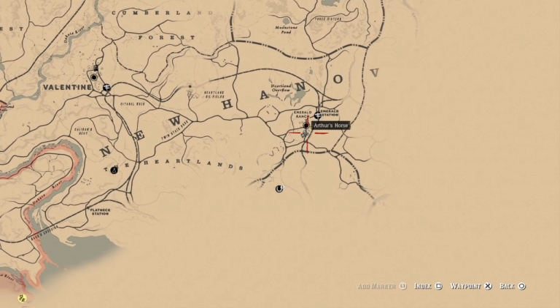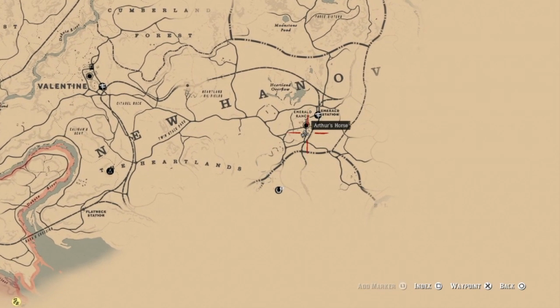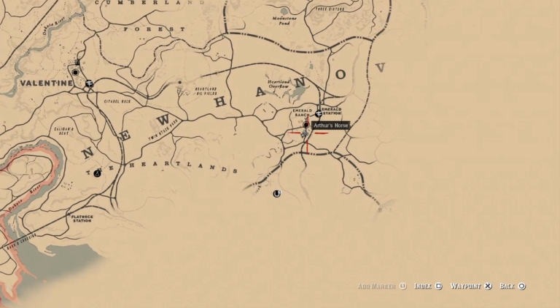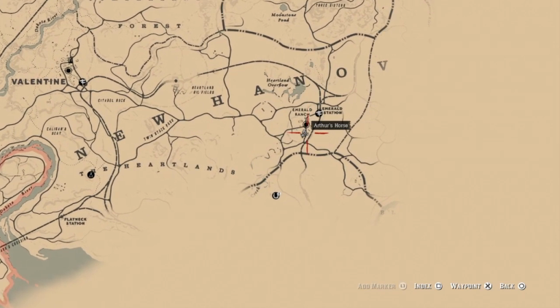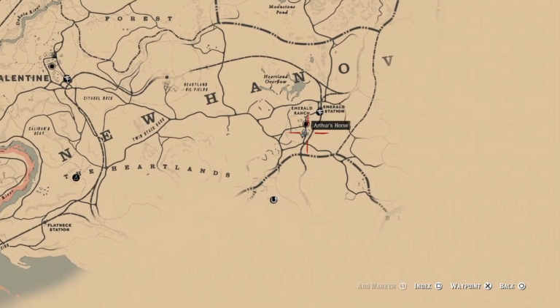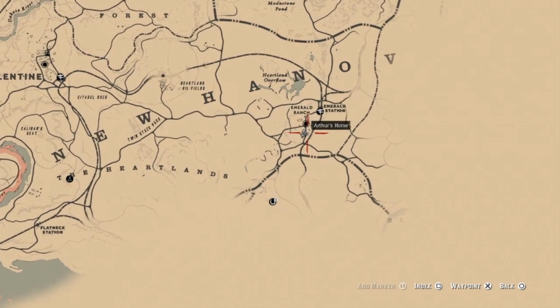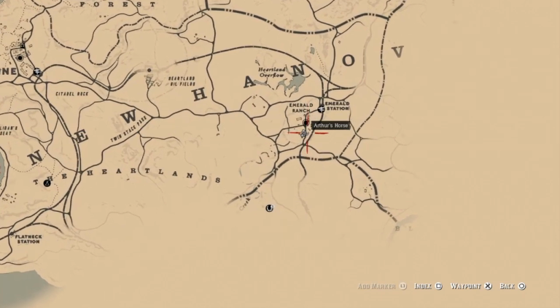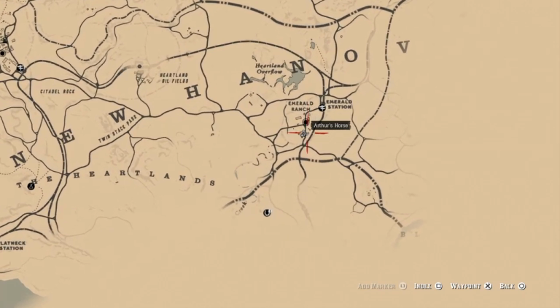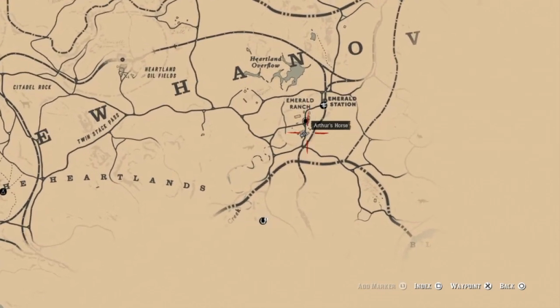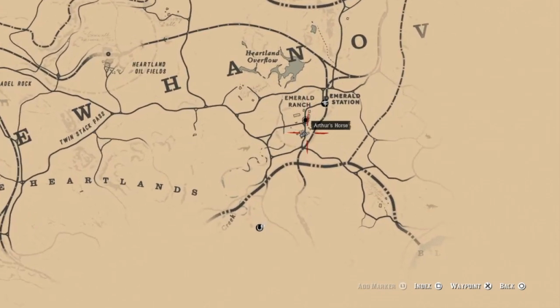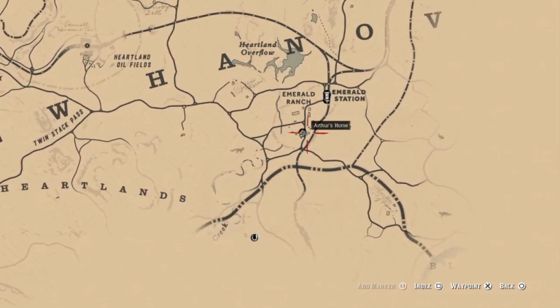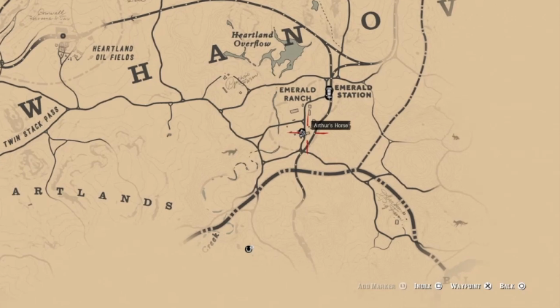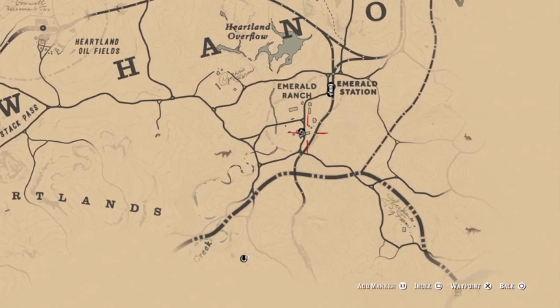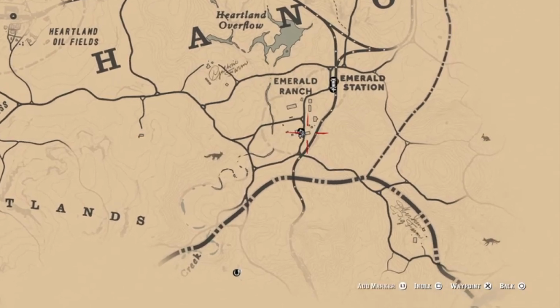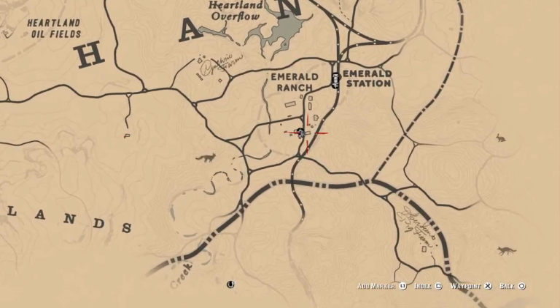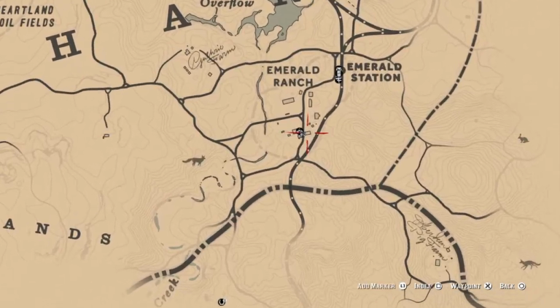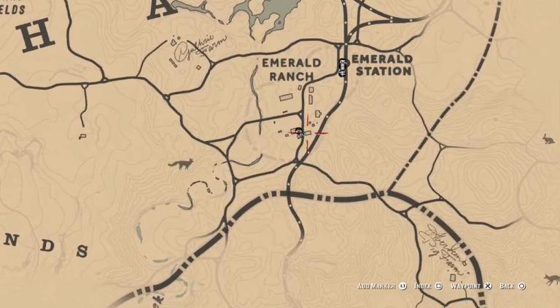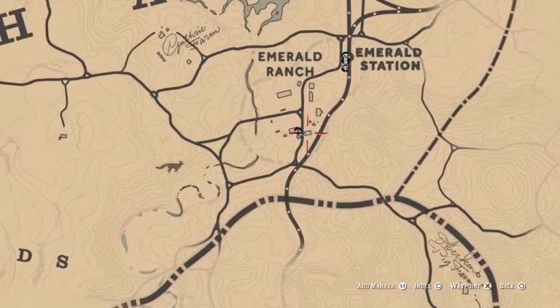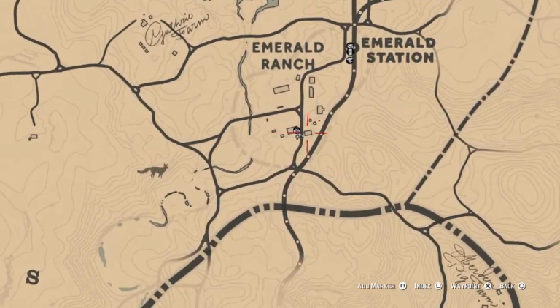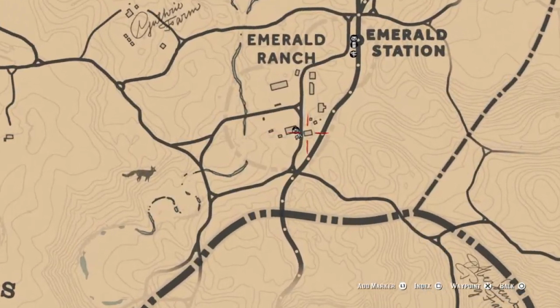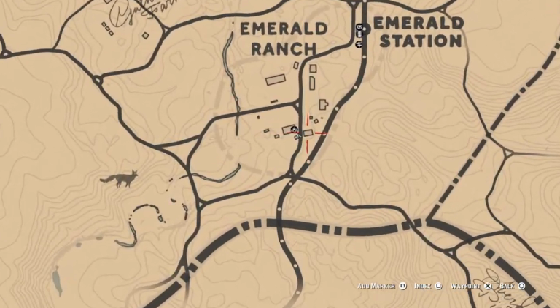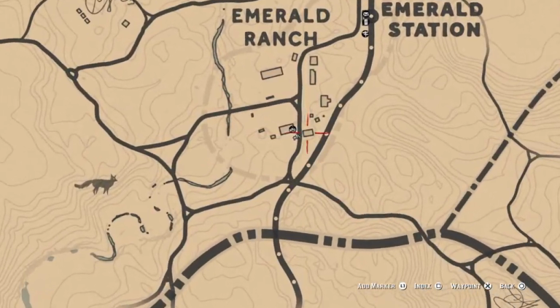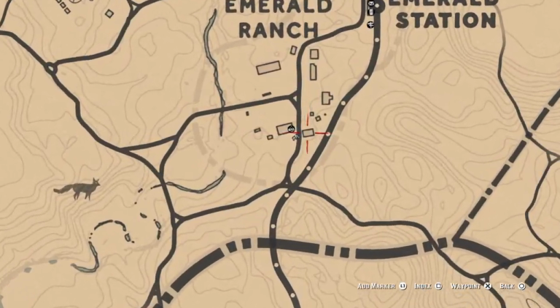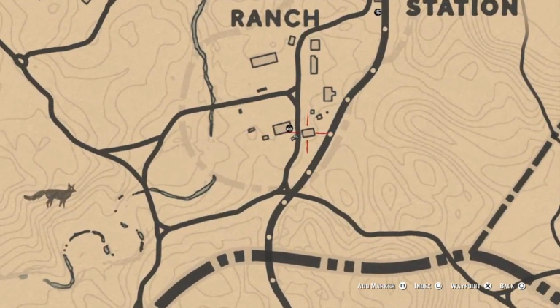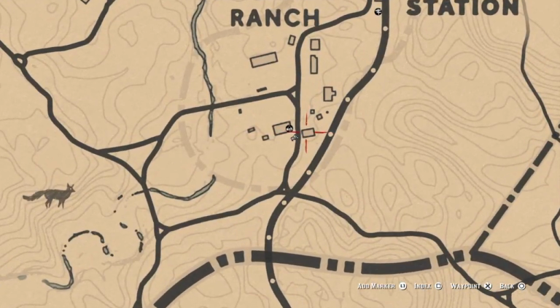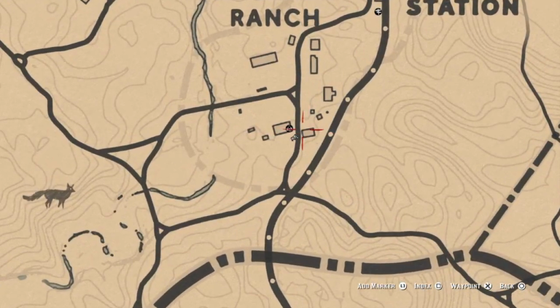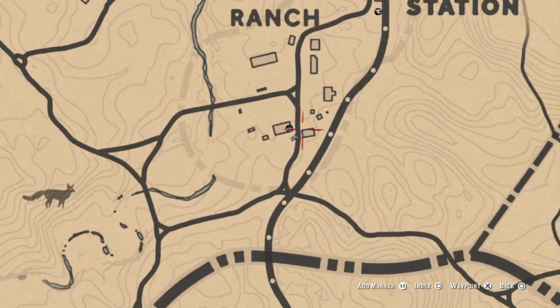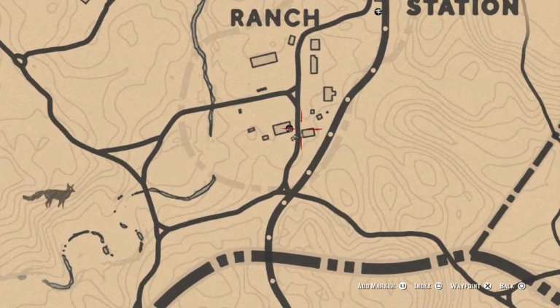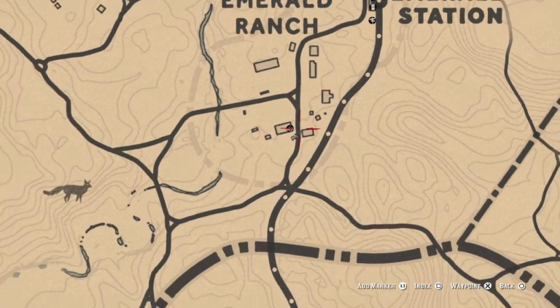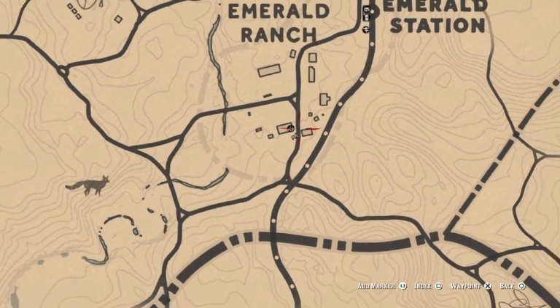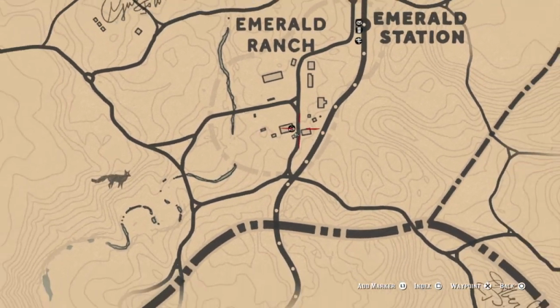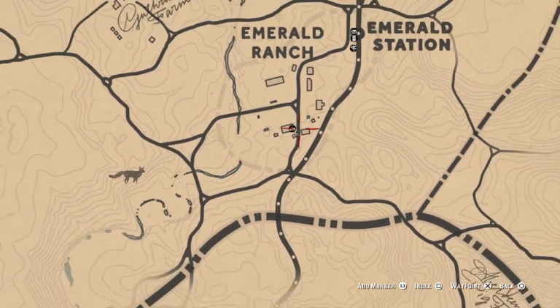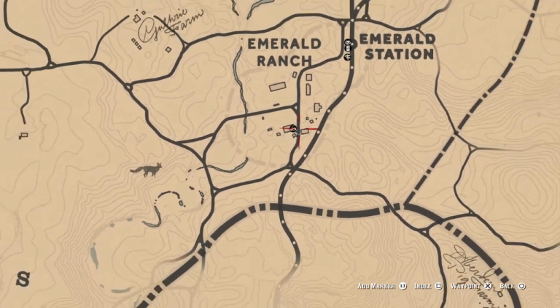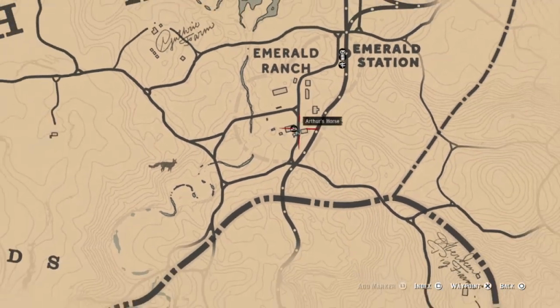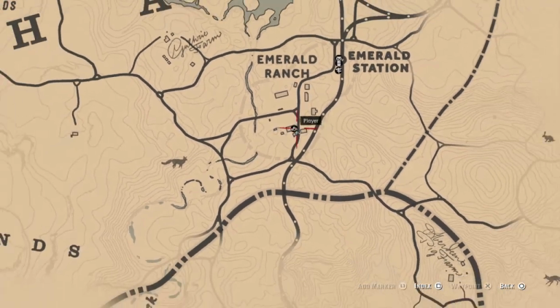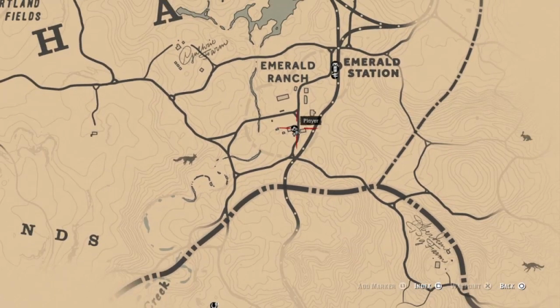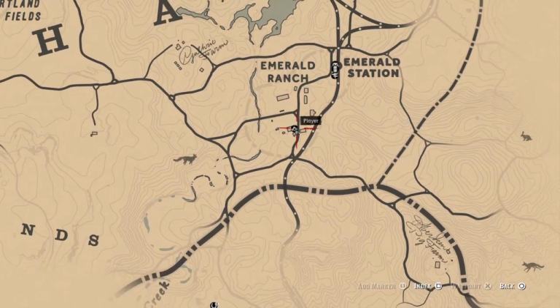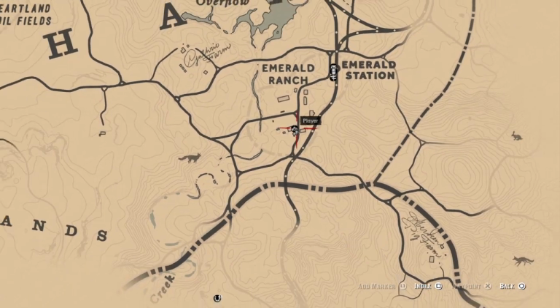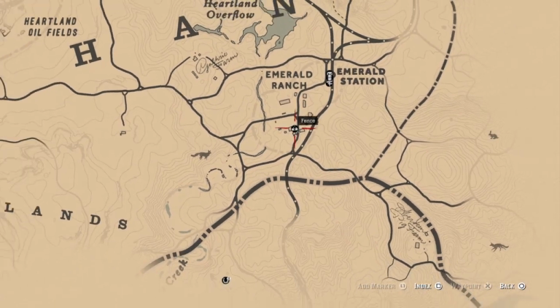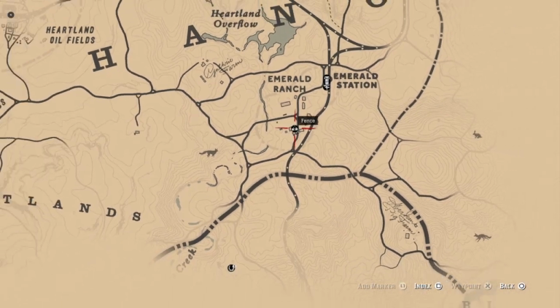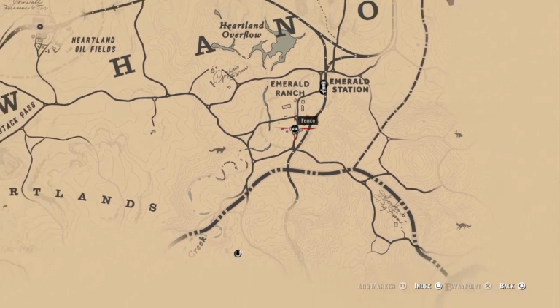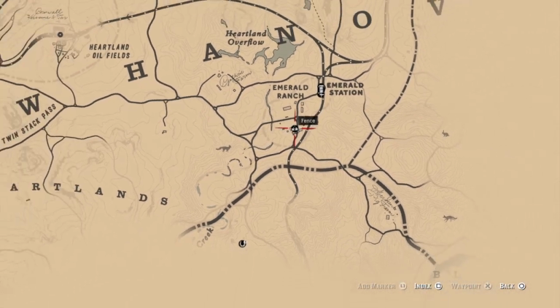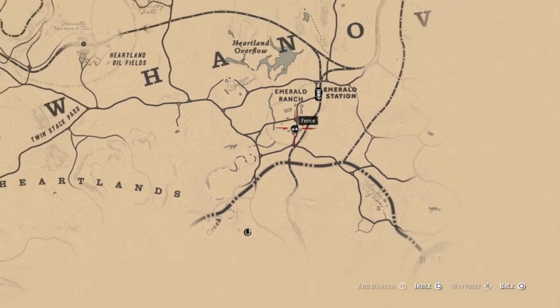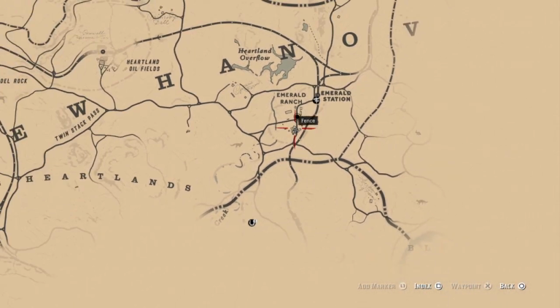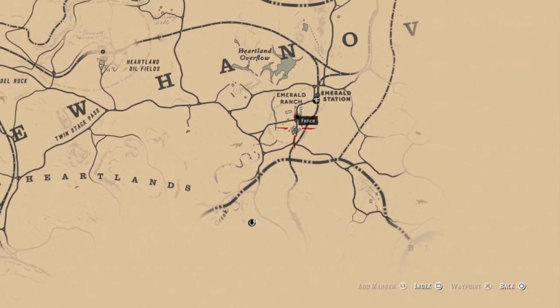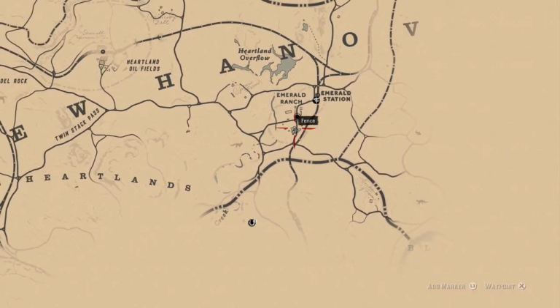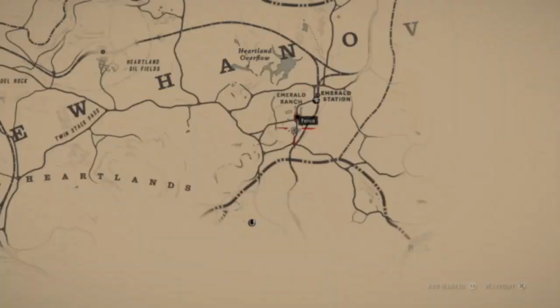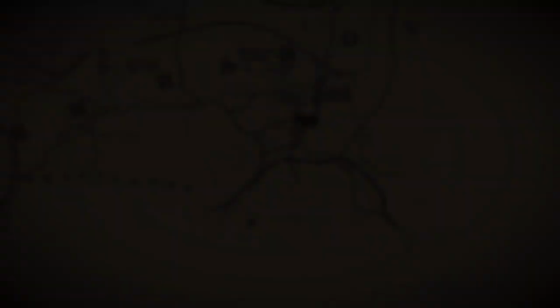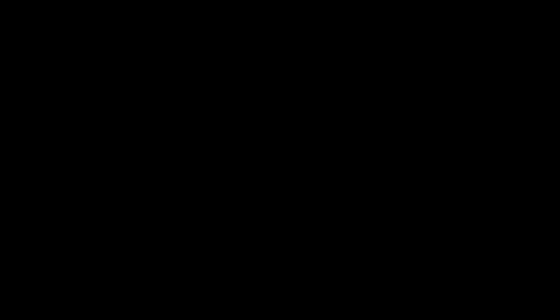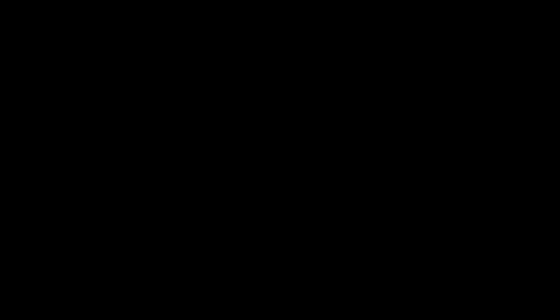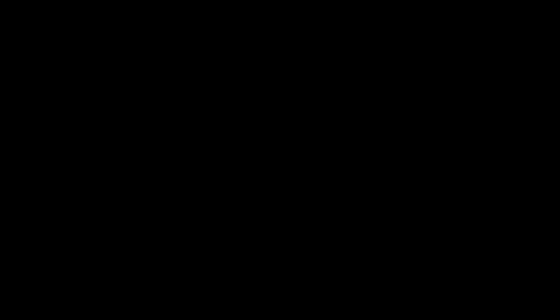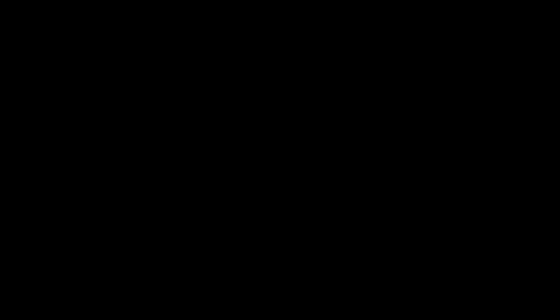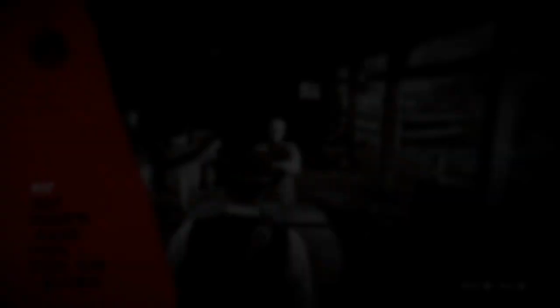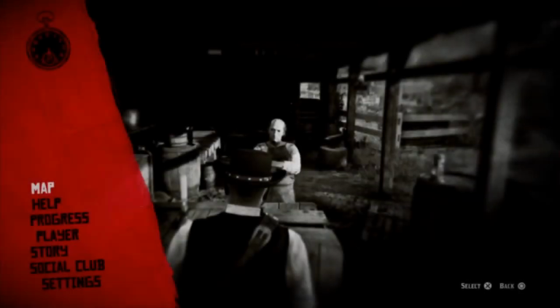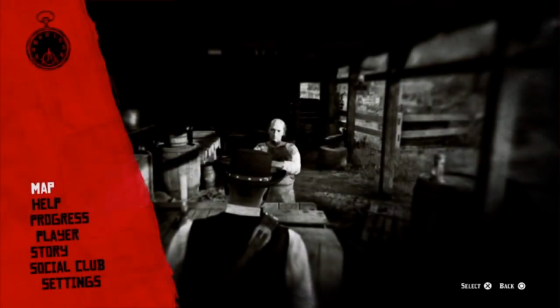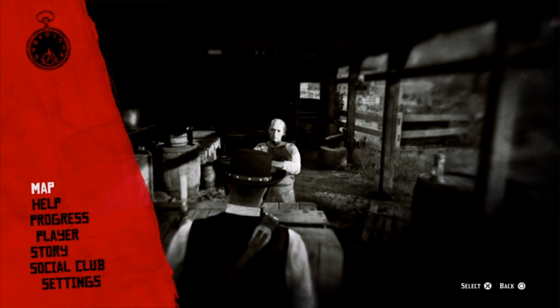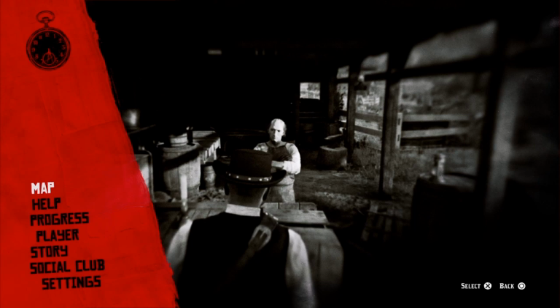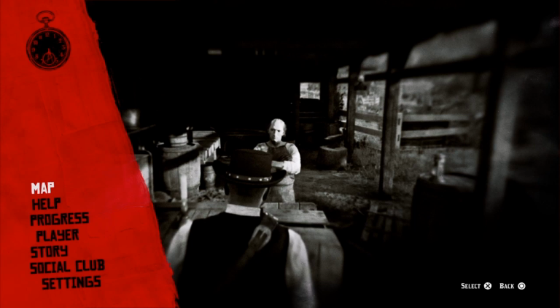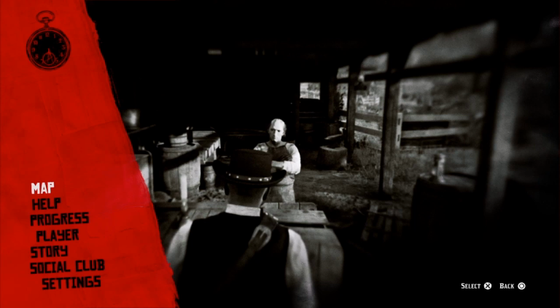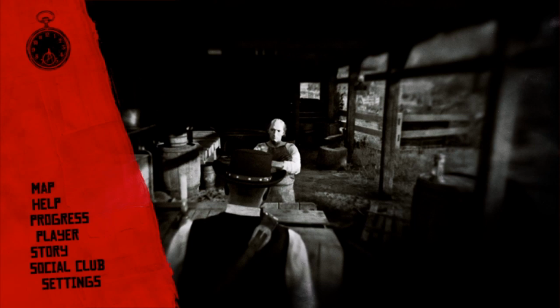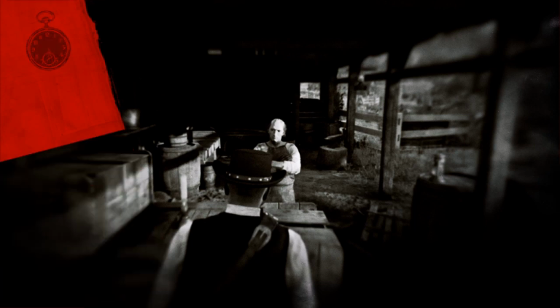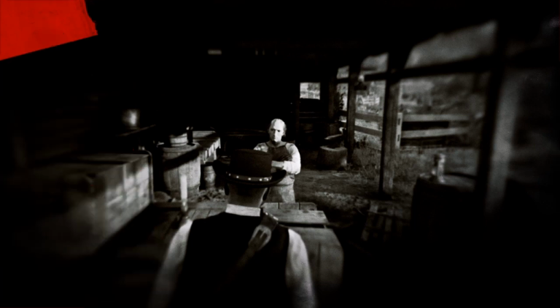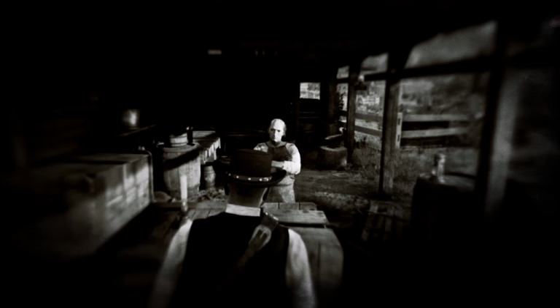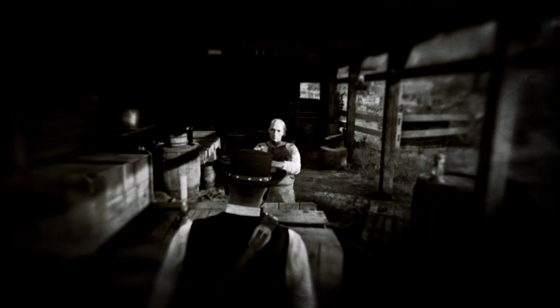Keep in mind you have to progress in story mode with Hosea, and he will be at that ranch. After you complete the mission, you'll unlock the Fence.